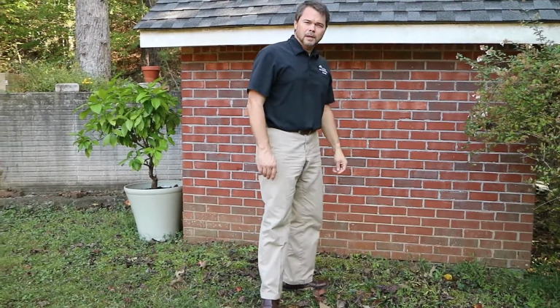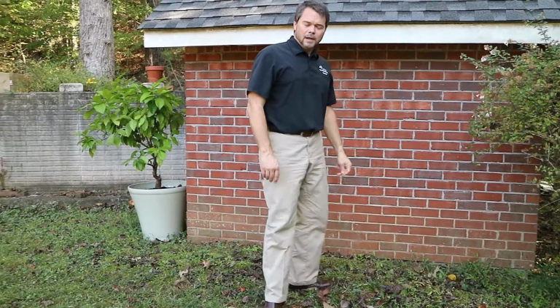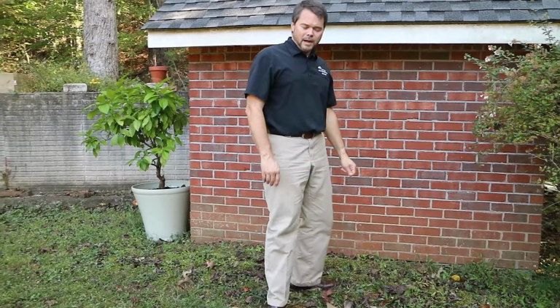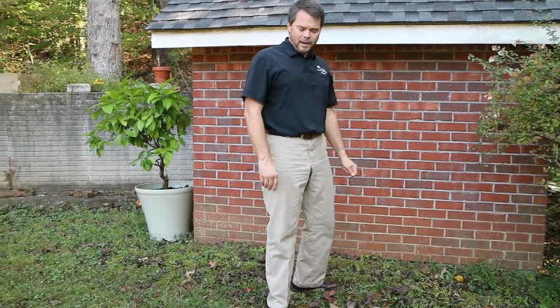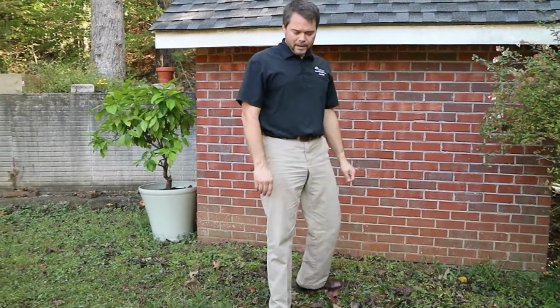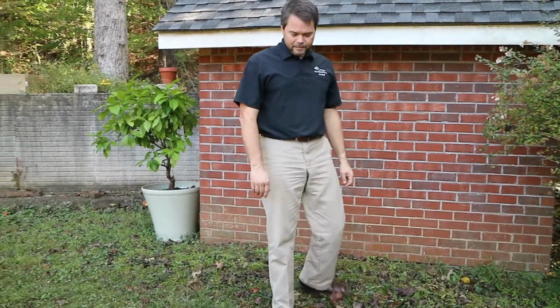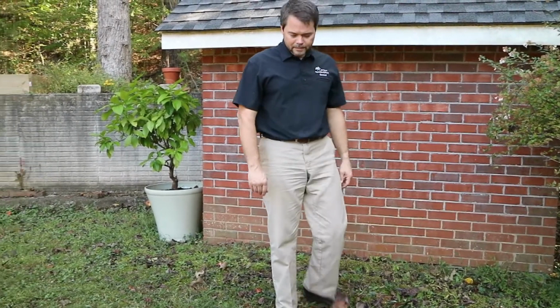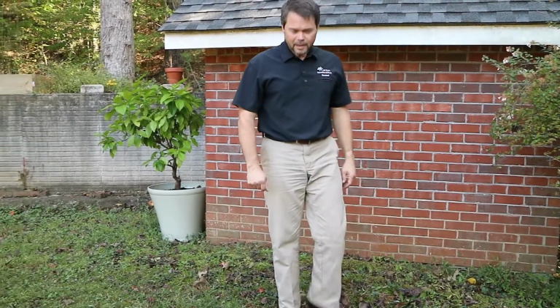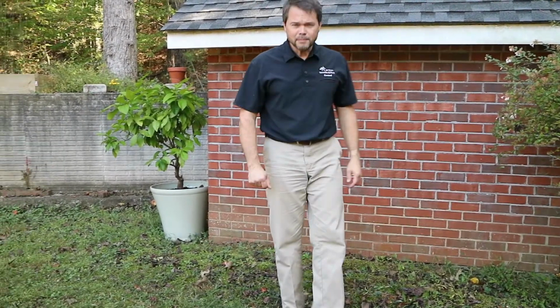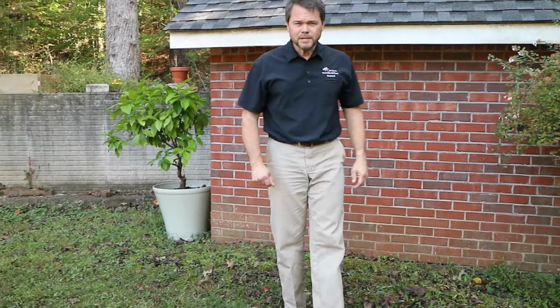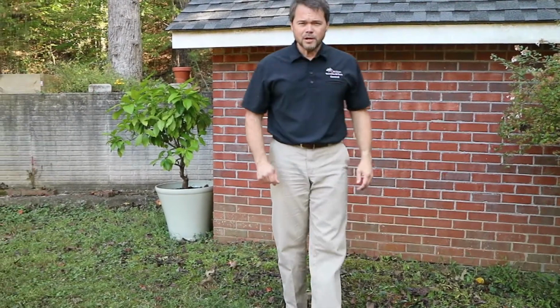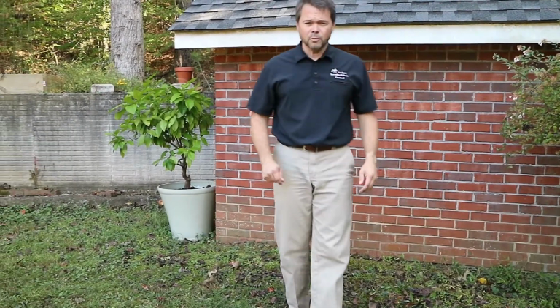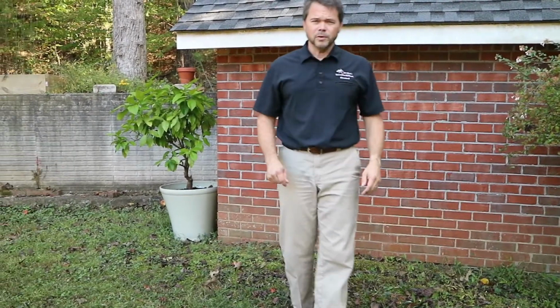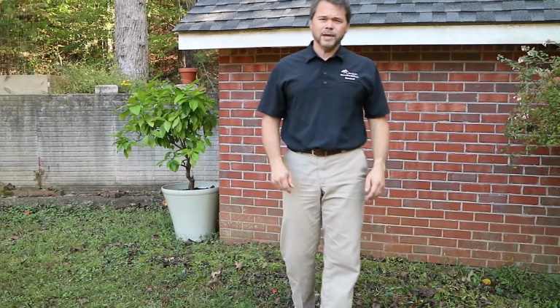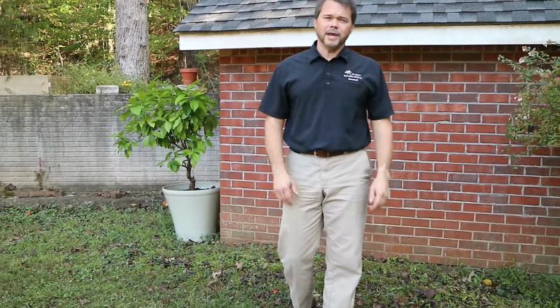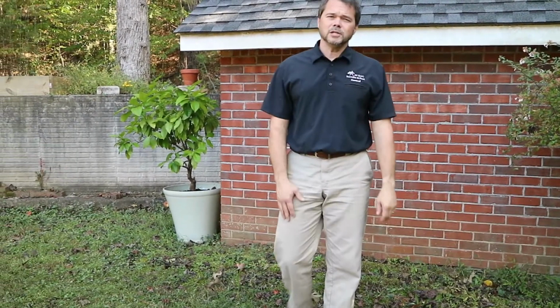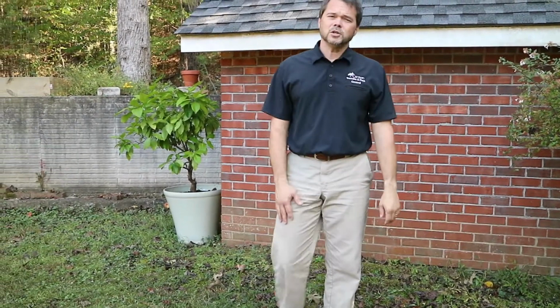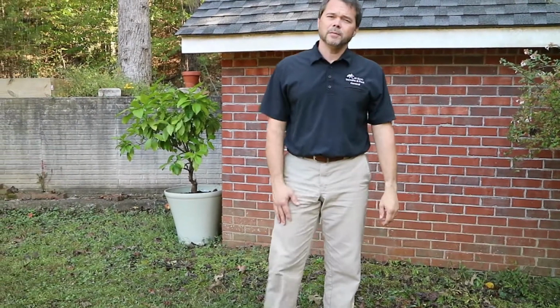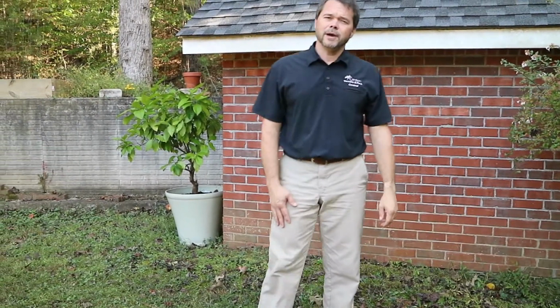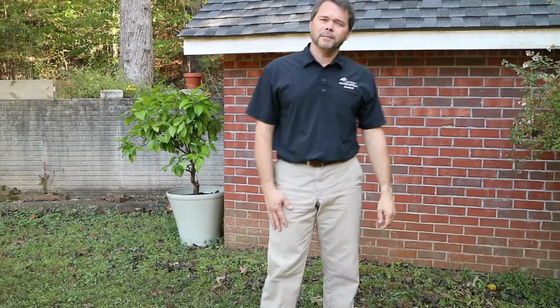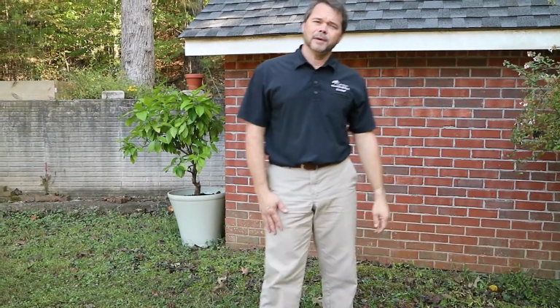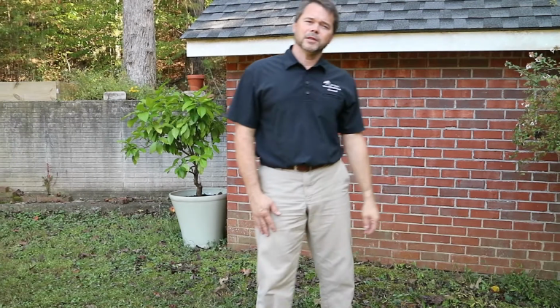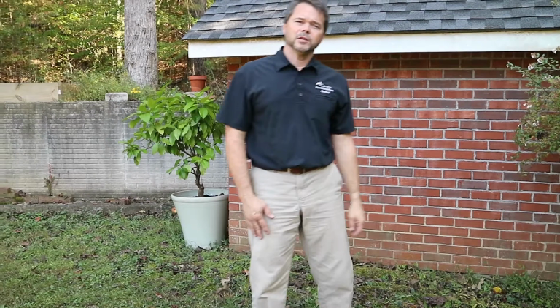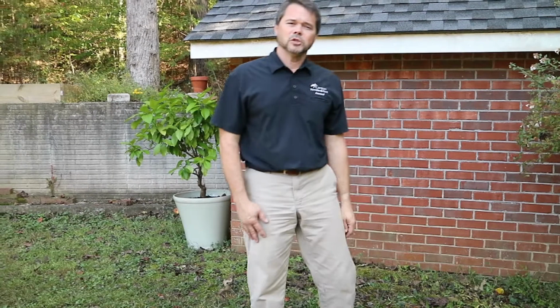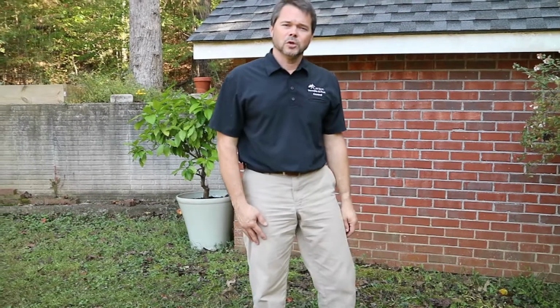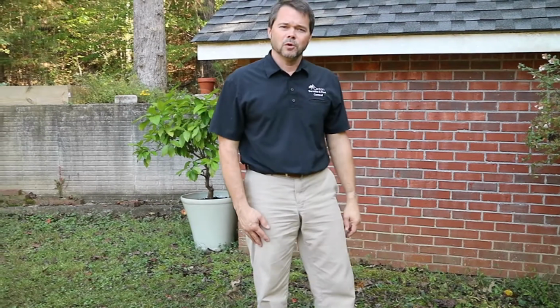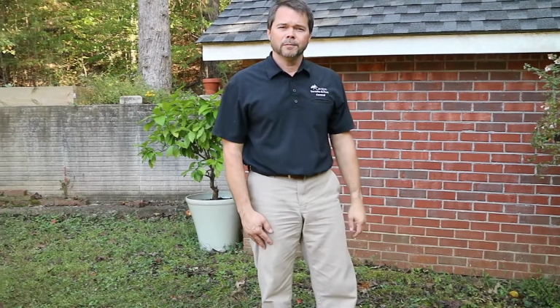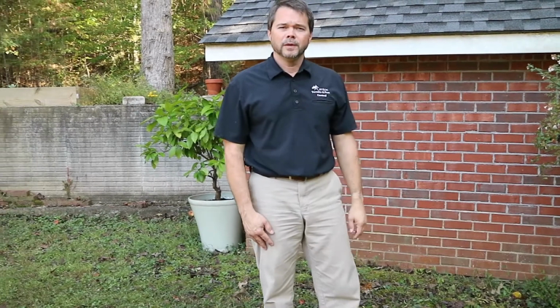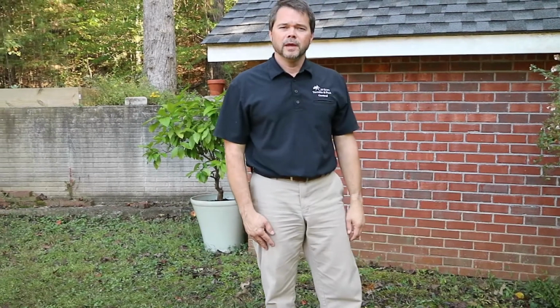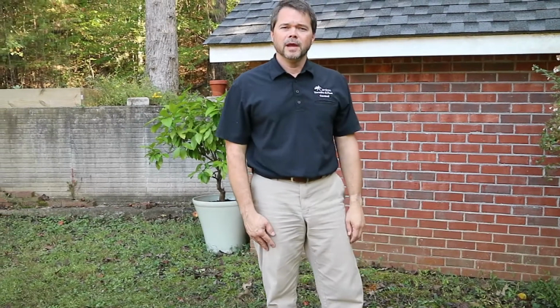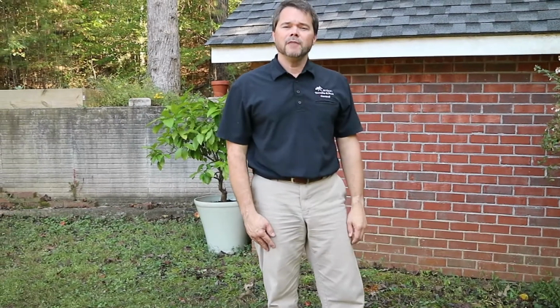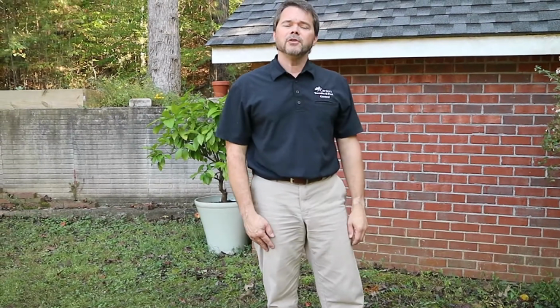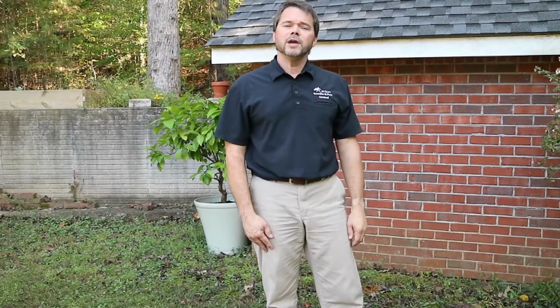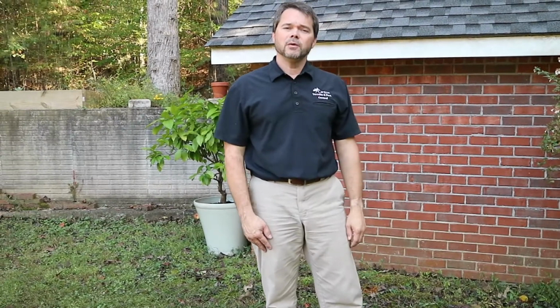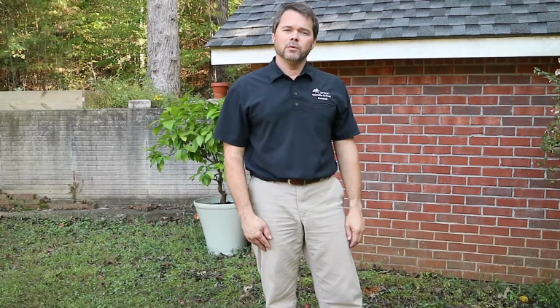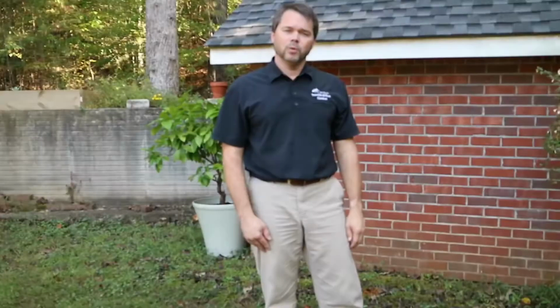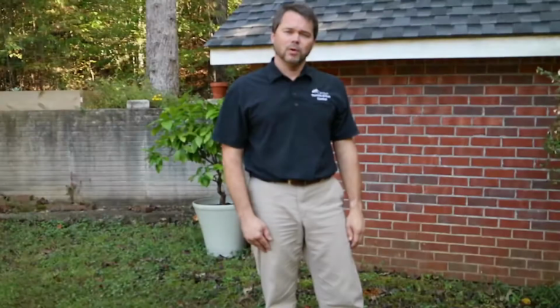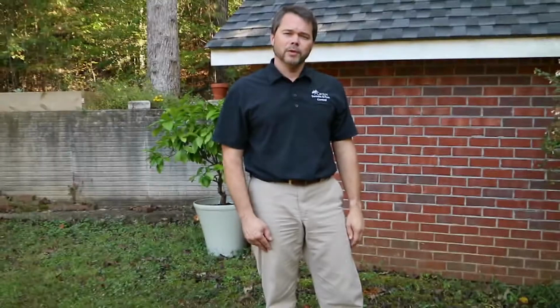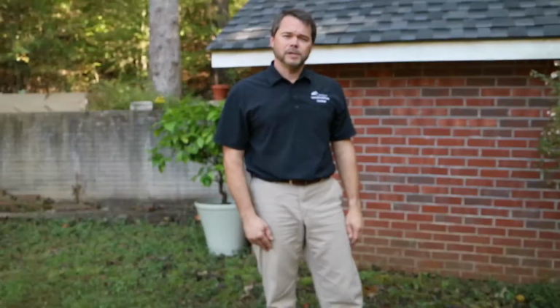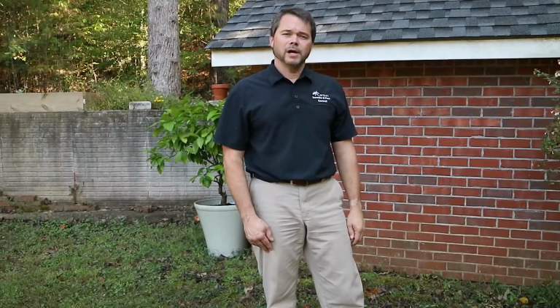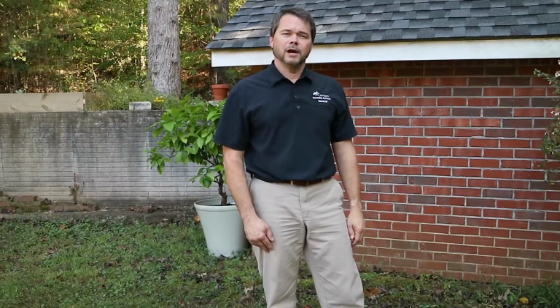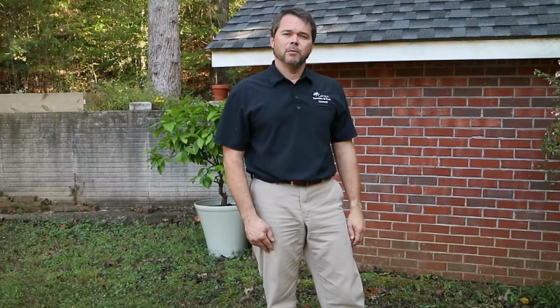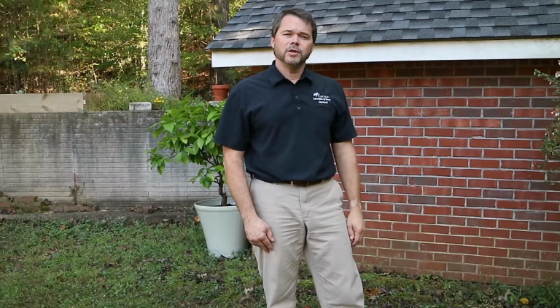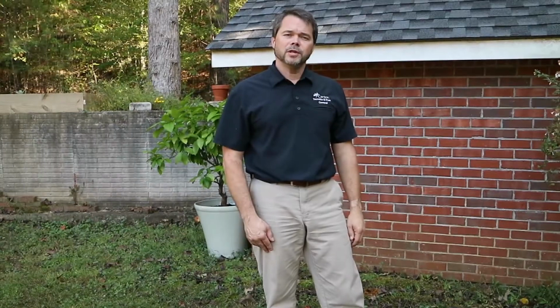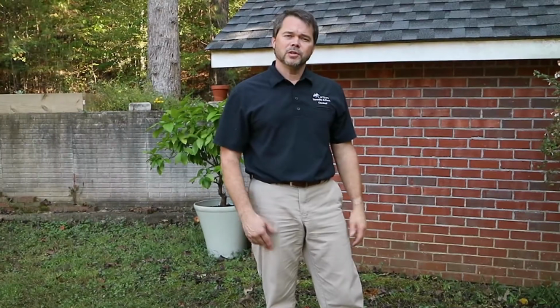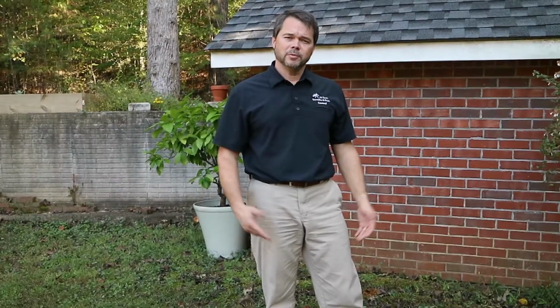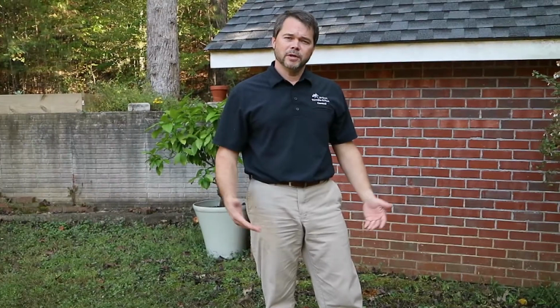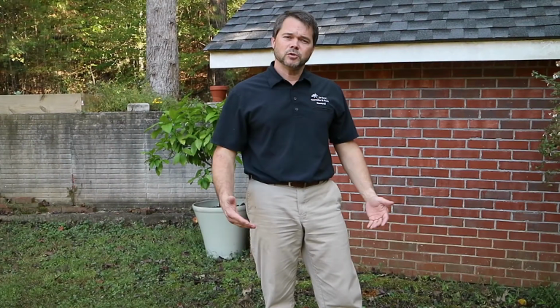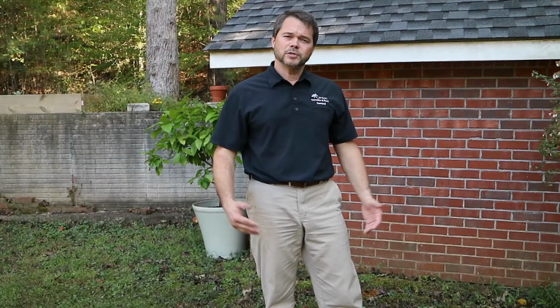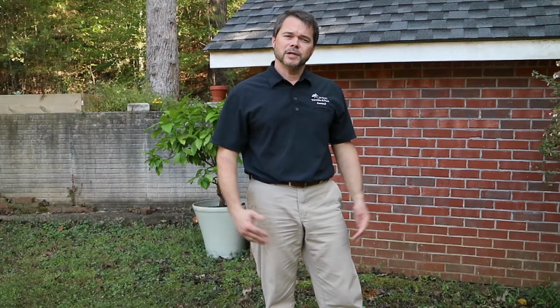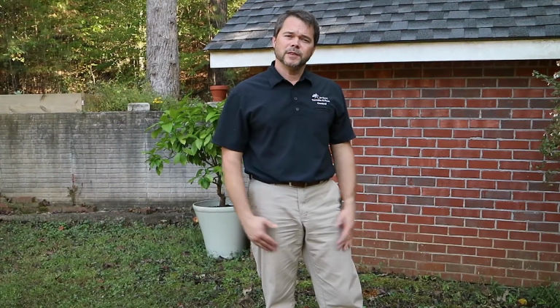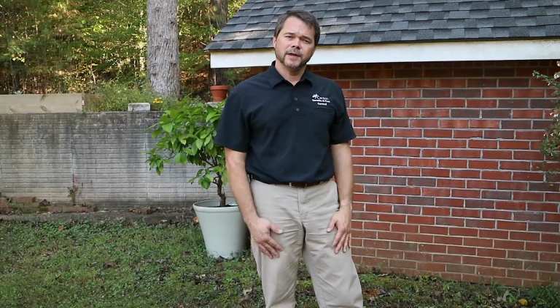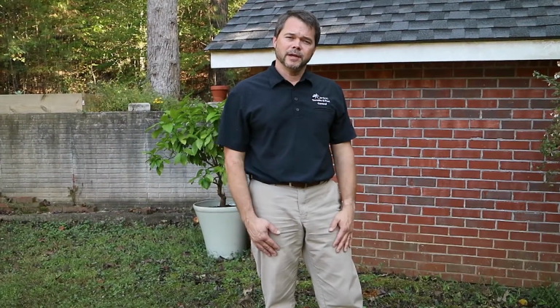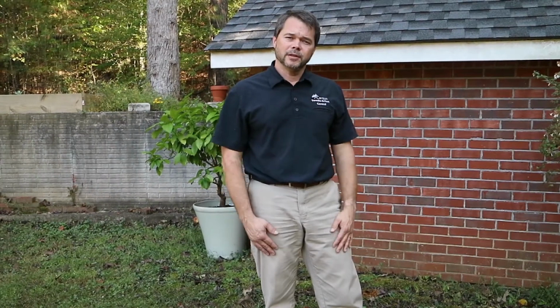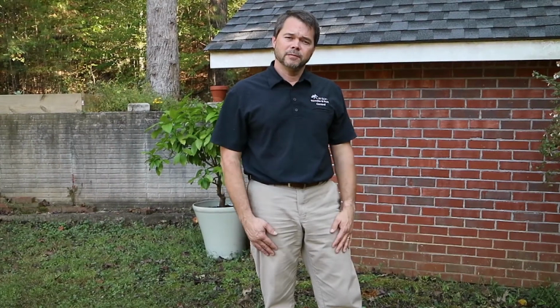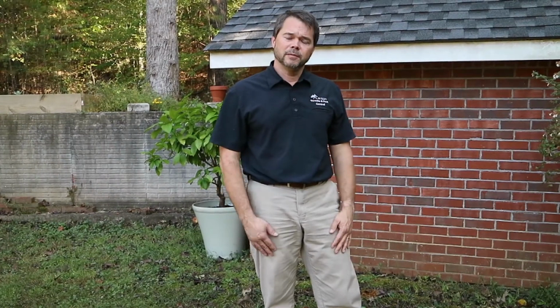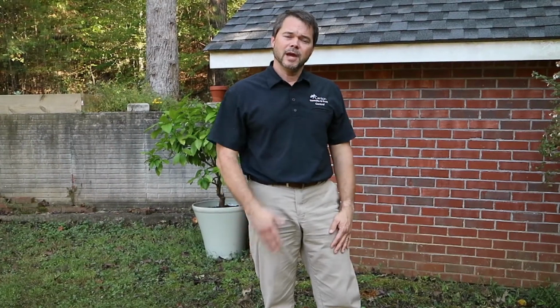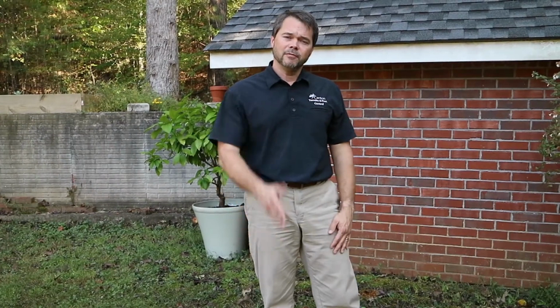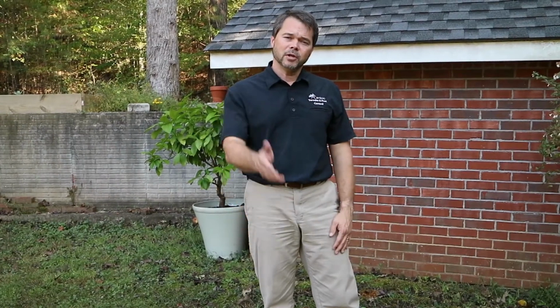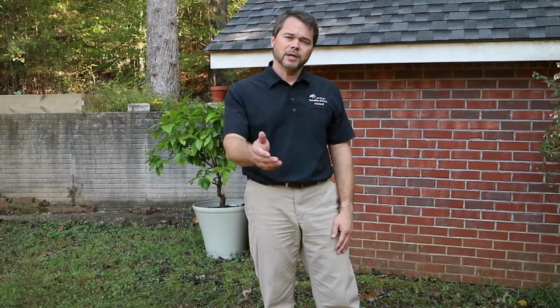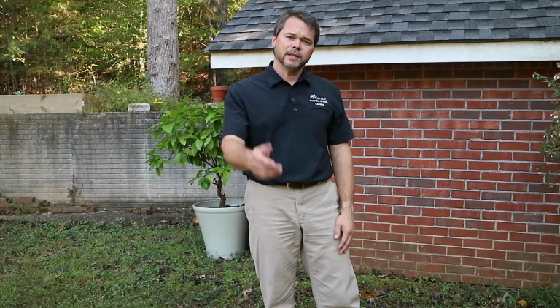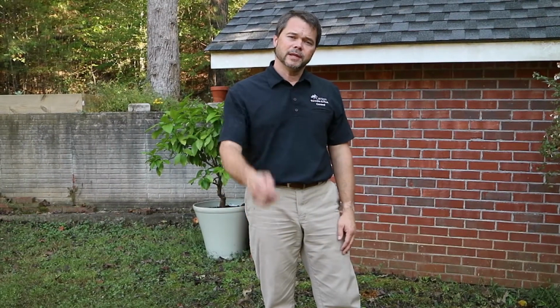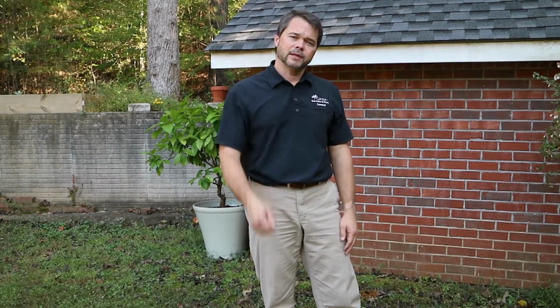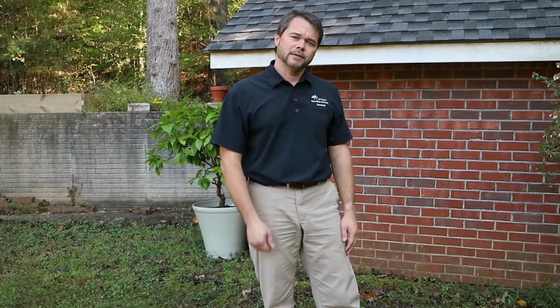Hi, I'm Tim with Canton Termite and Pest Control. Every day when we're on the job we see some interesting things. Have a look at this.